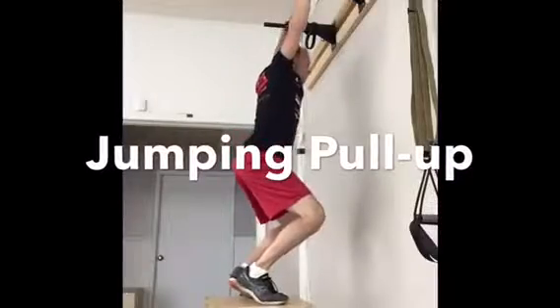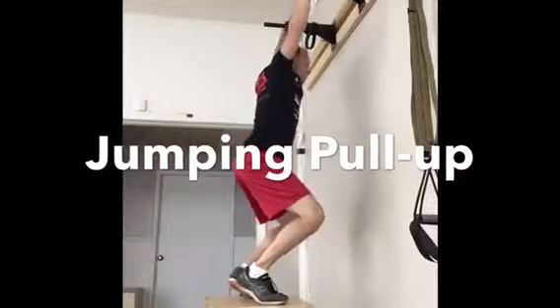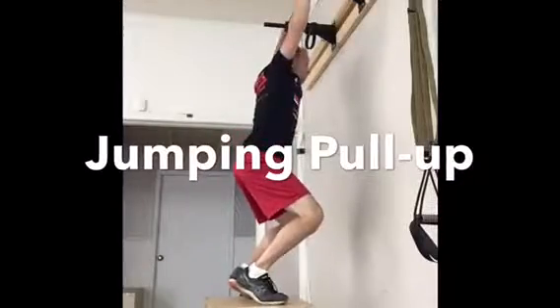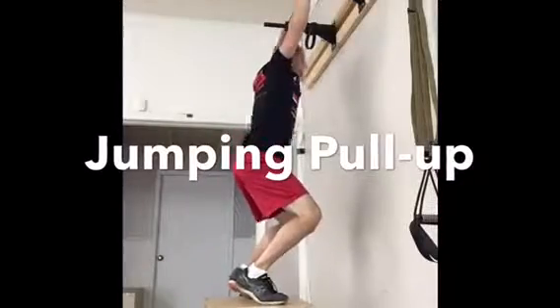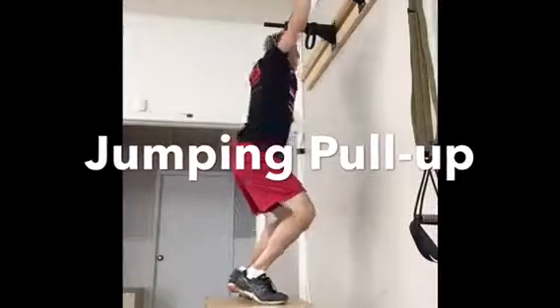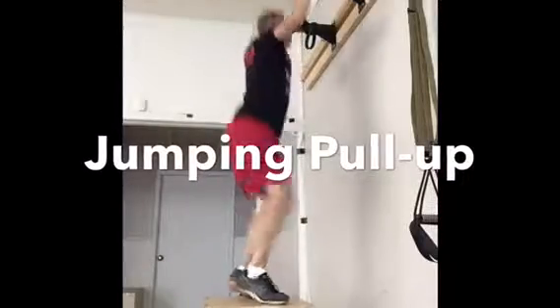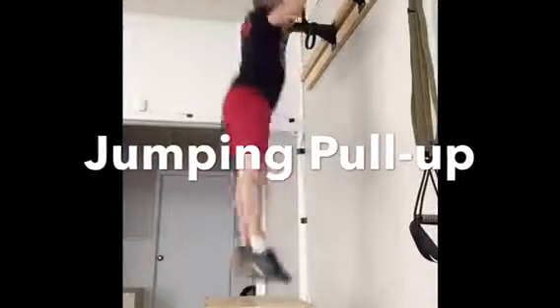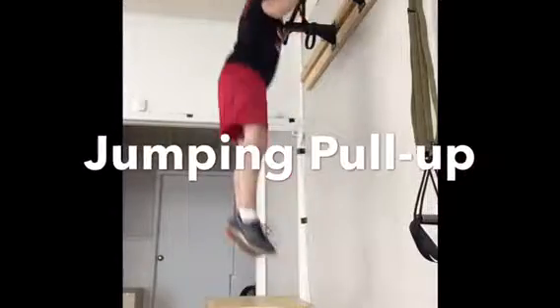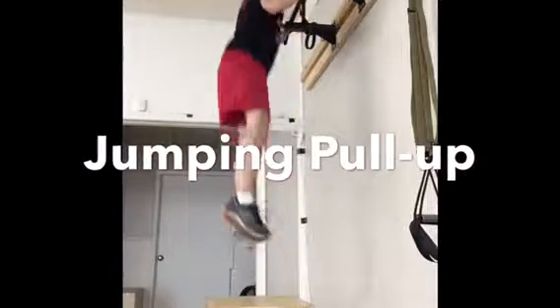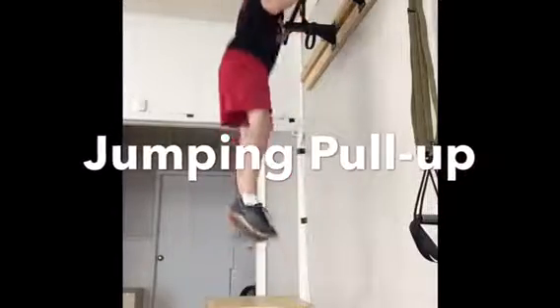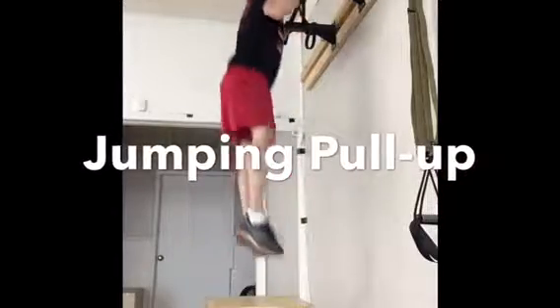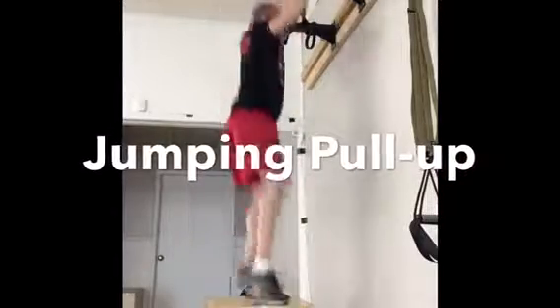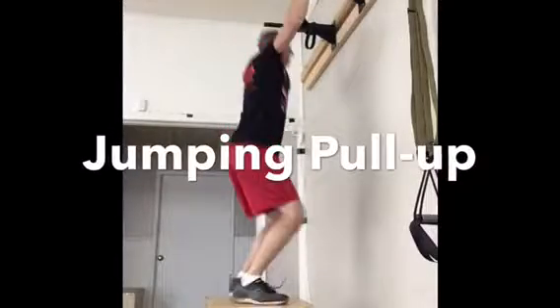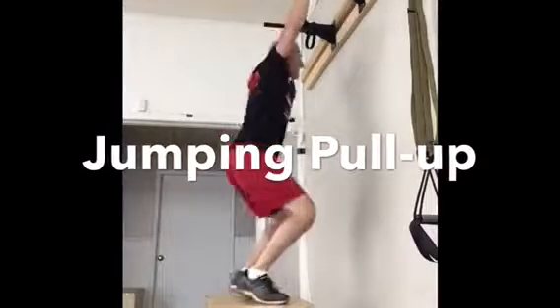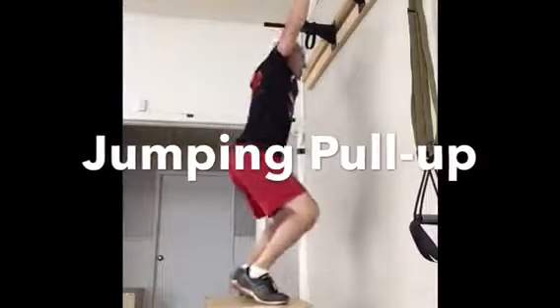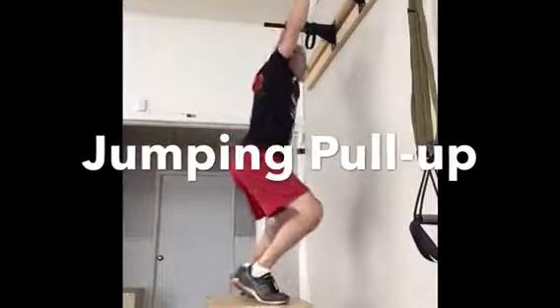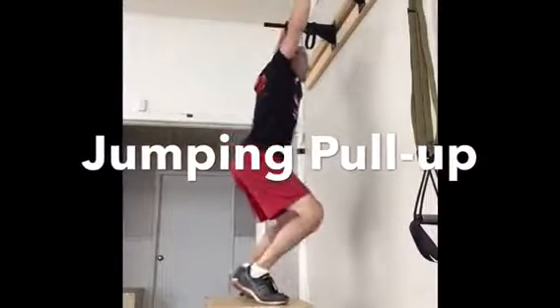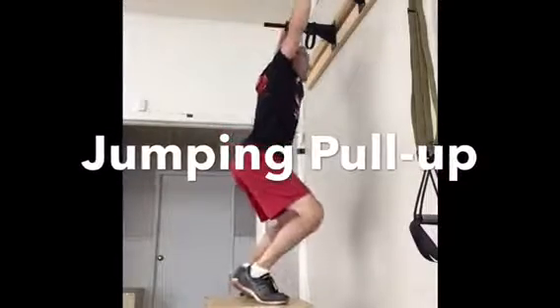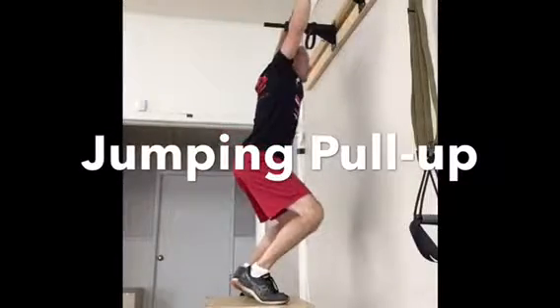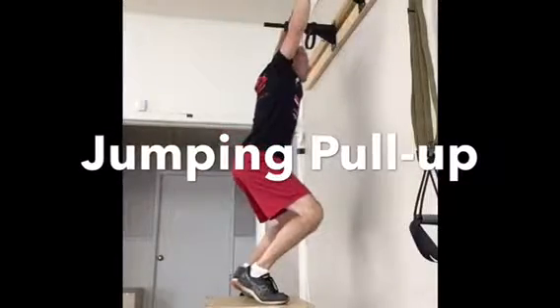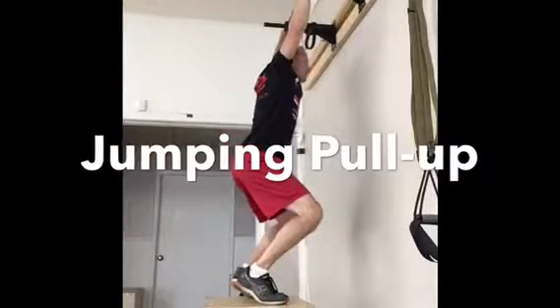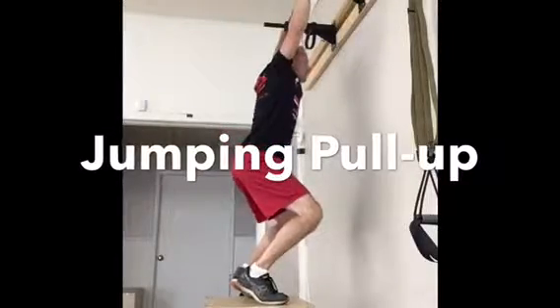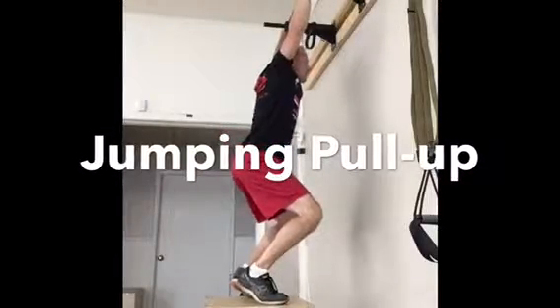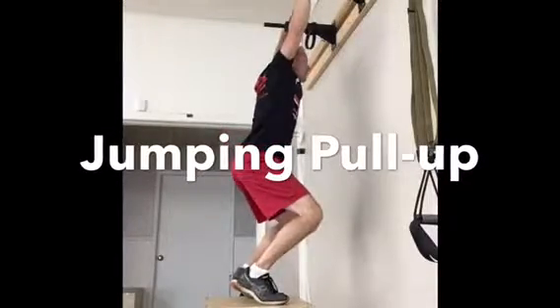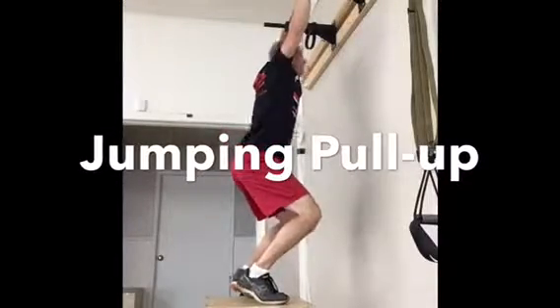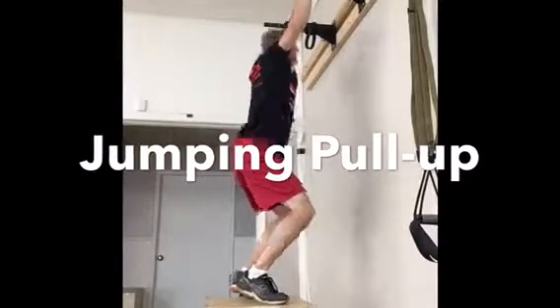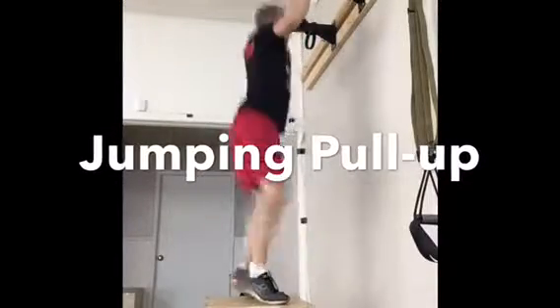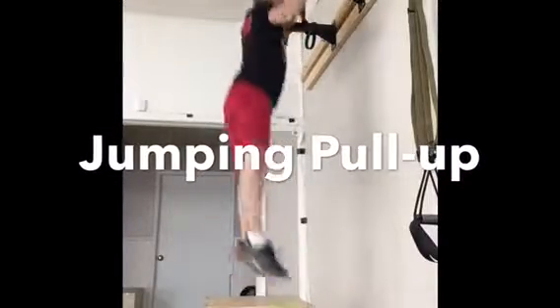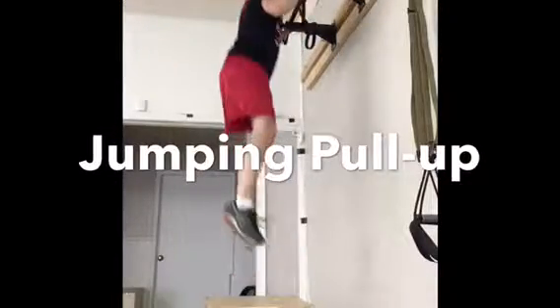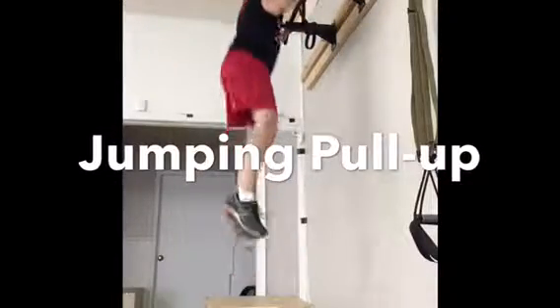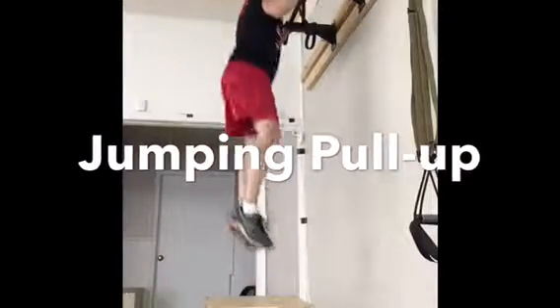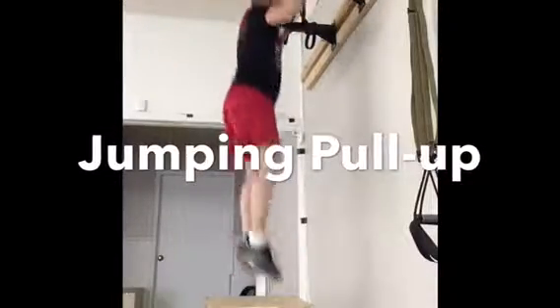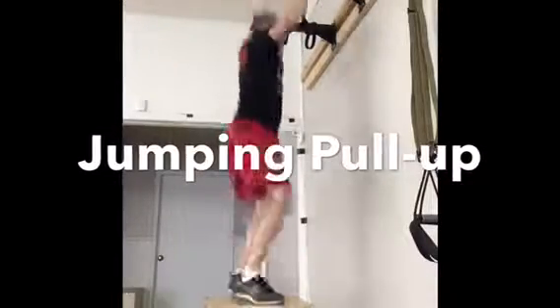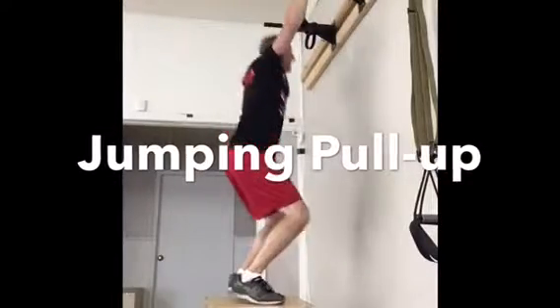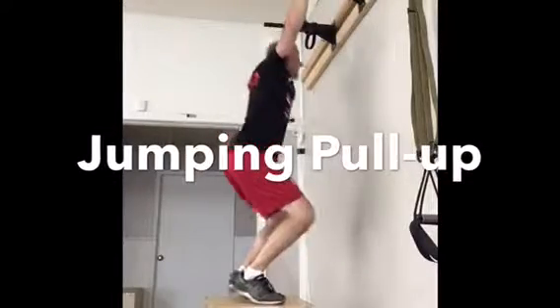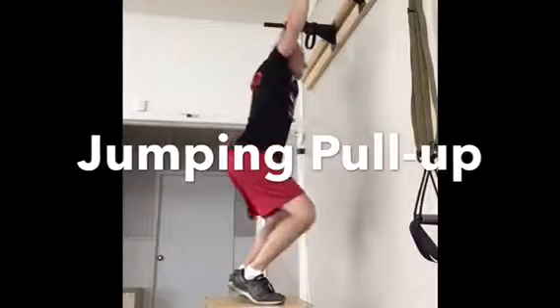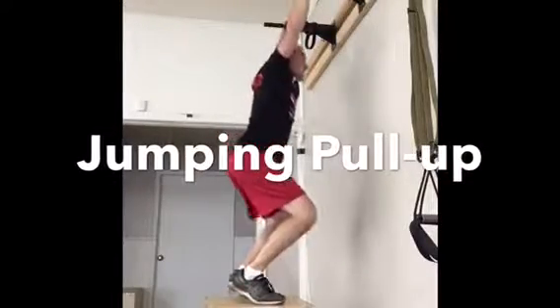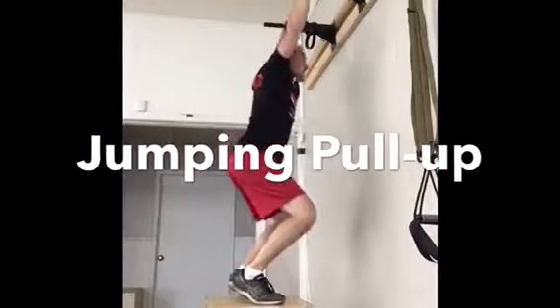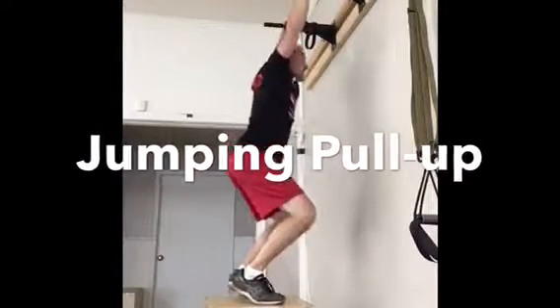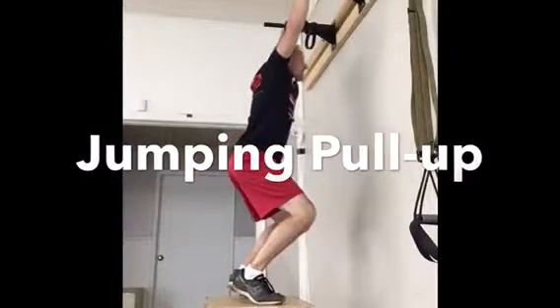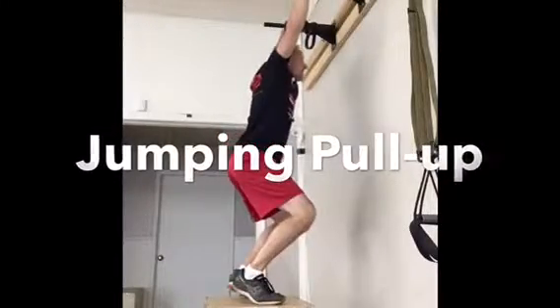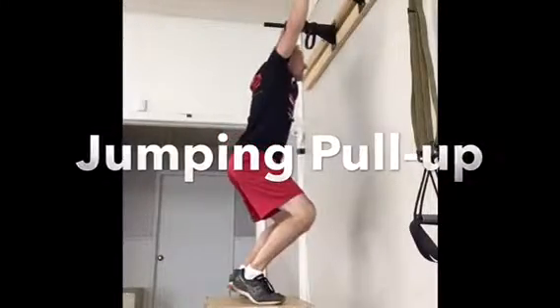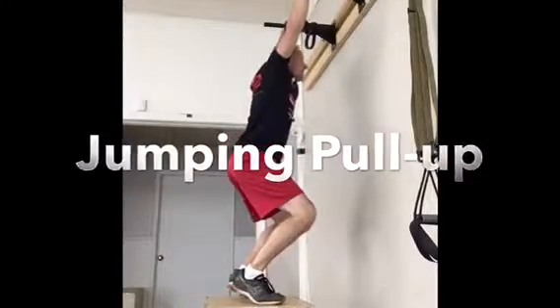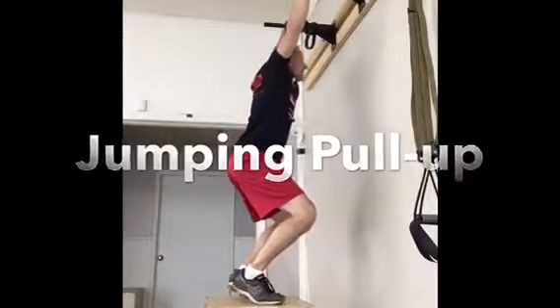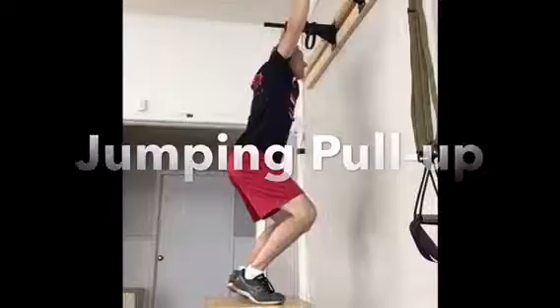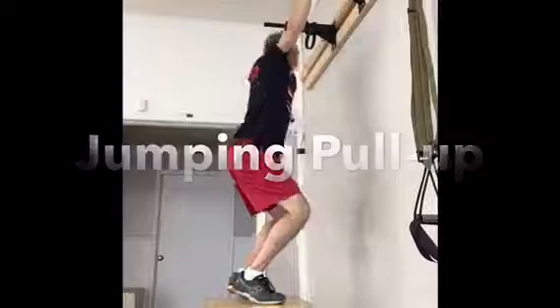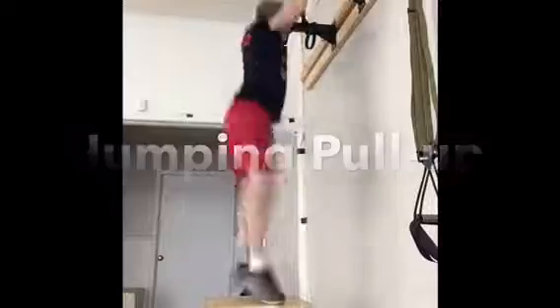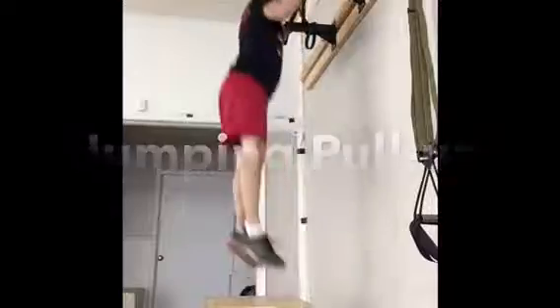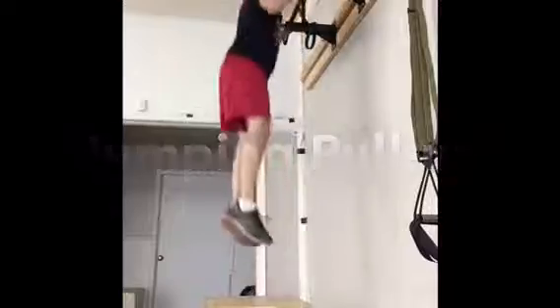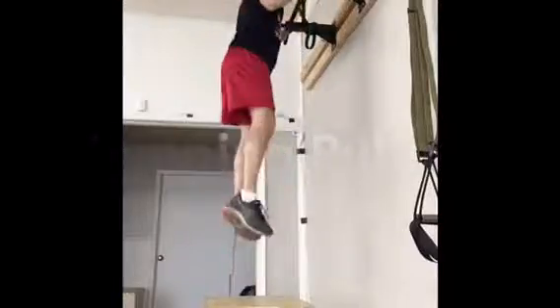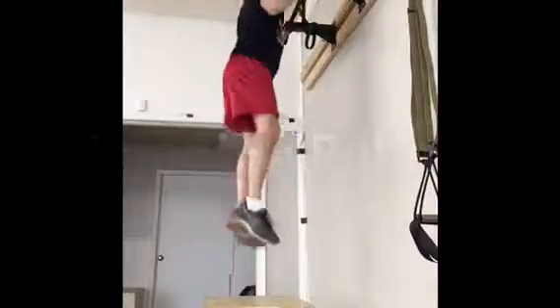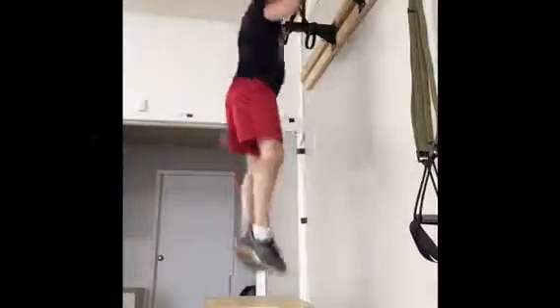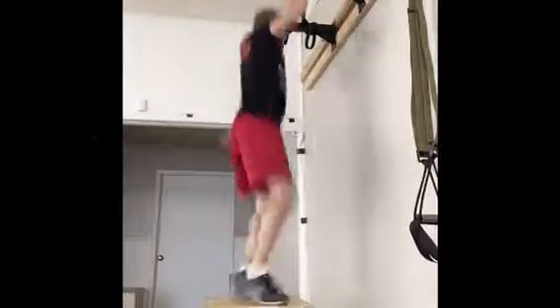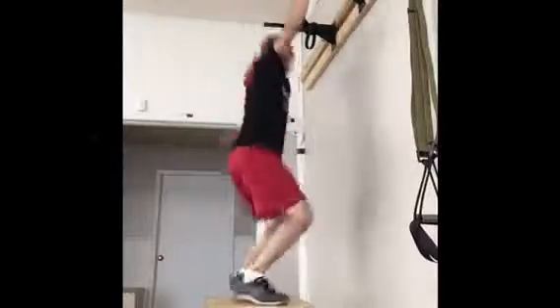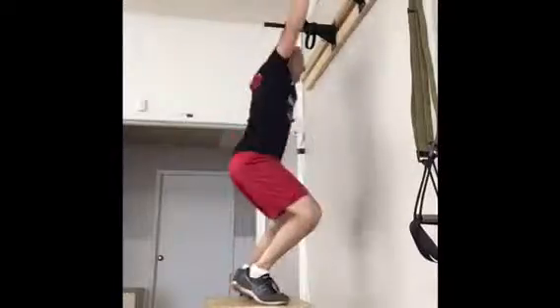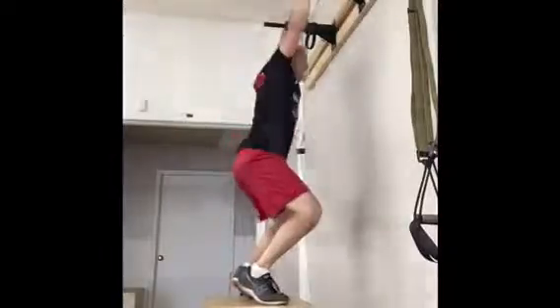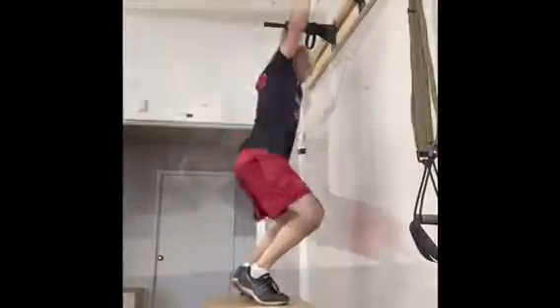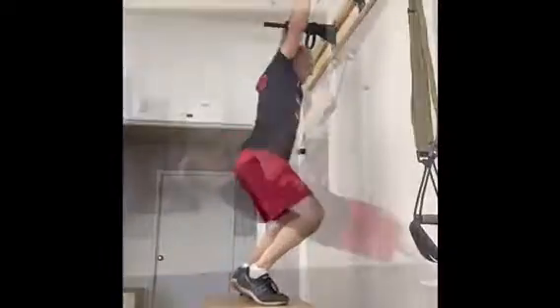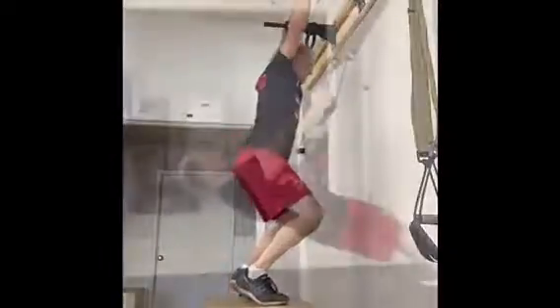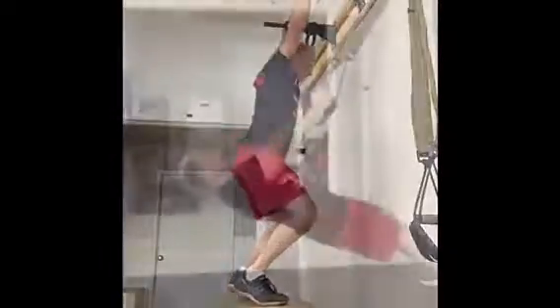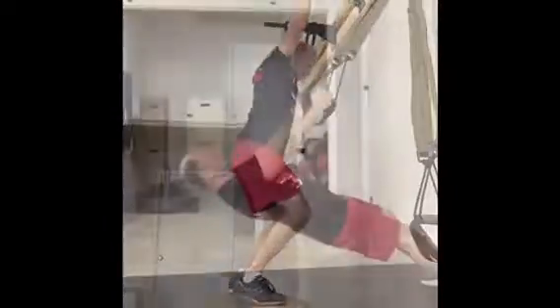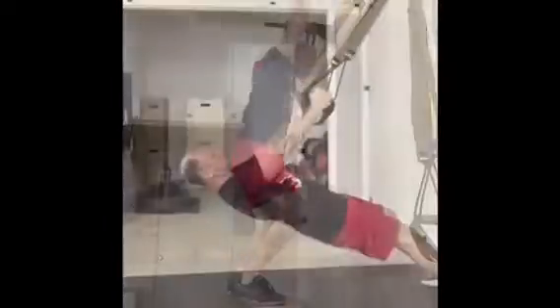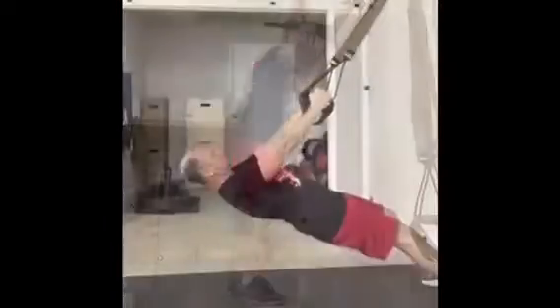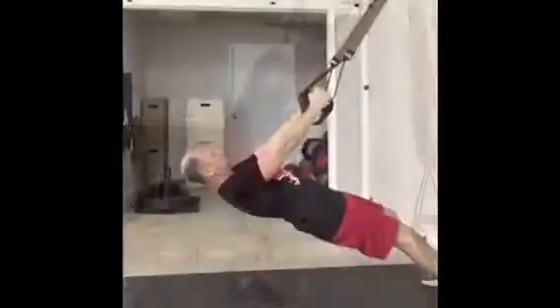You can also start with a jumping pull-up, where basically you launch from the ground with your leg and pull with your arms.